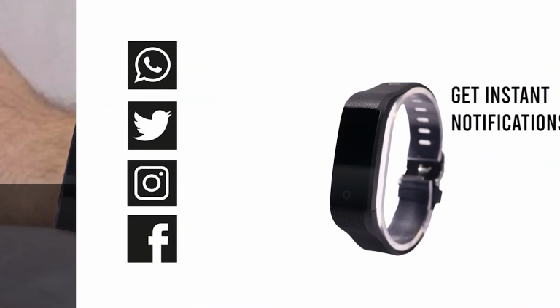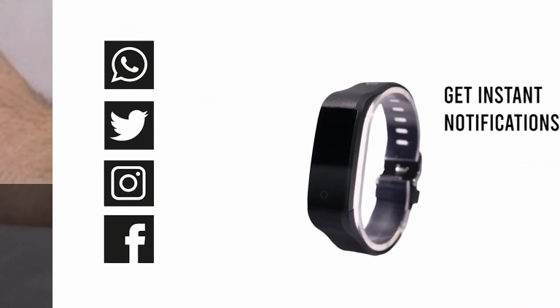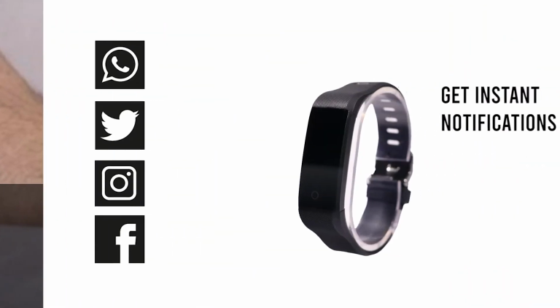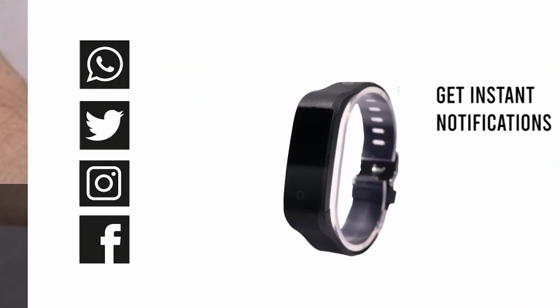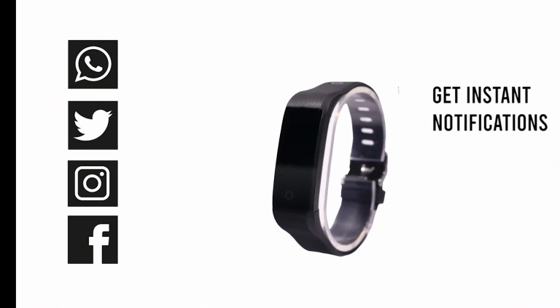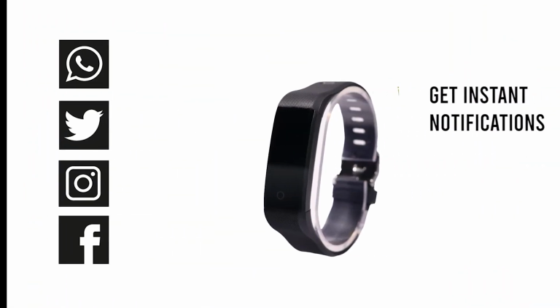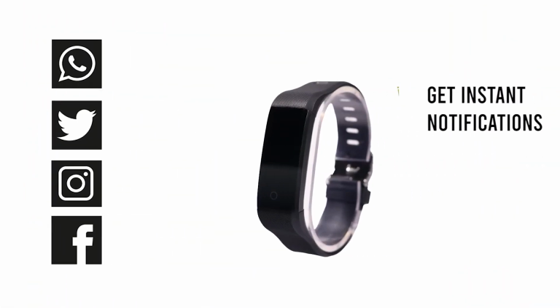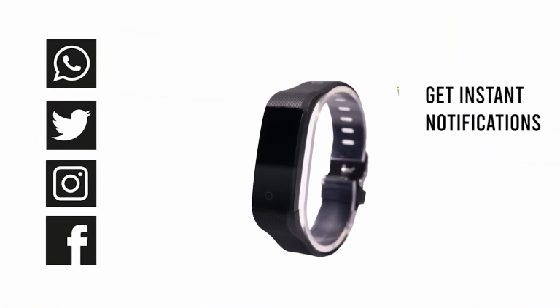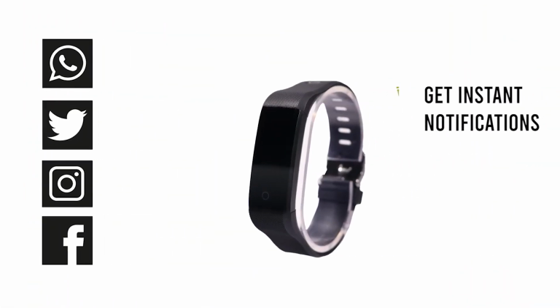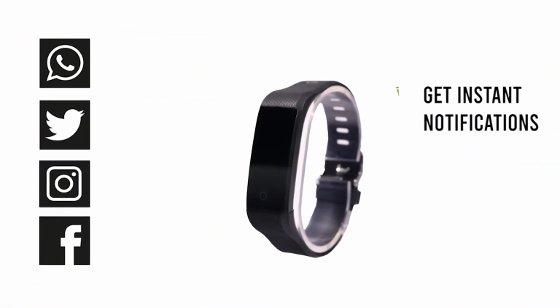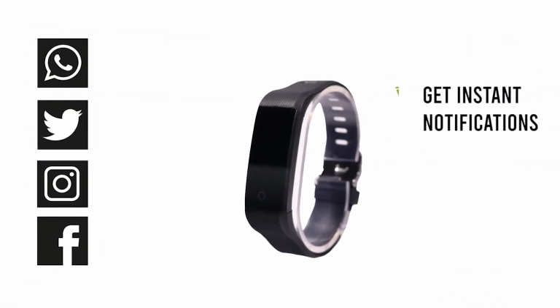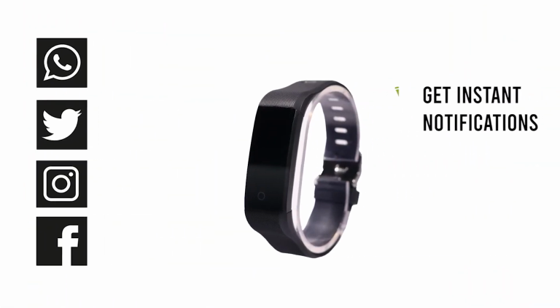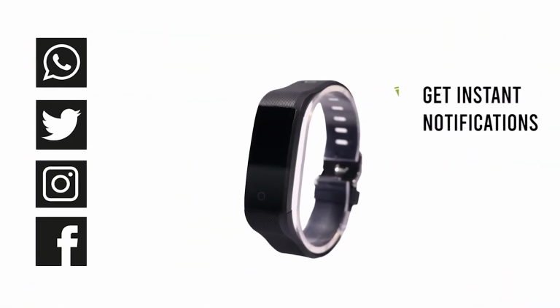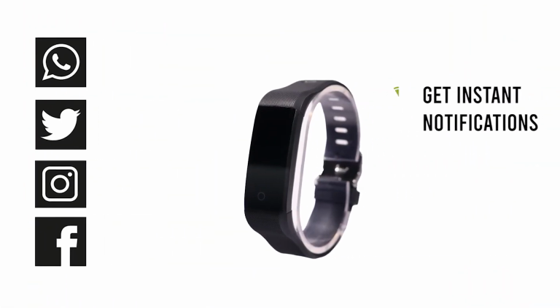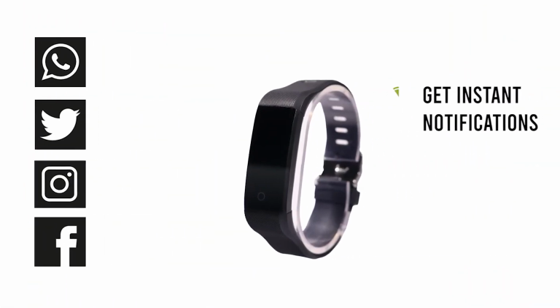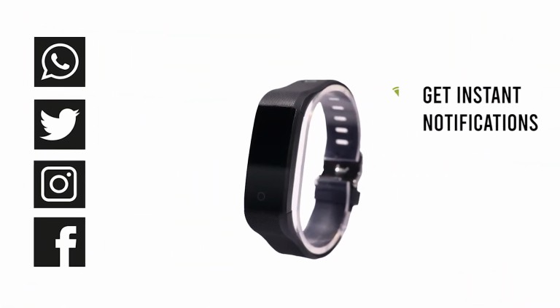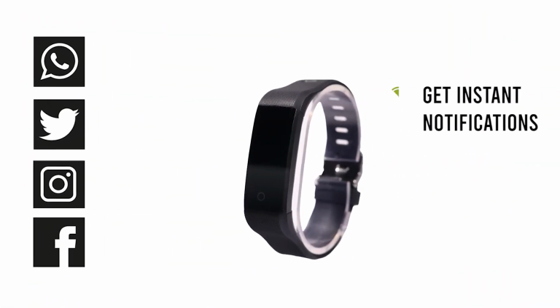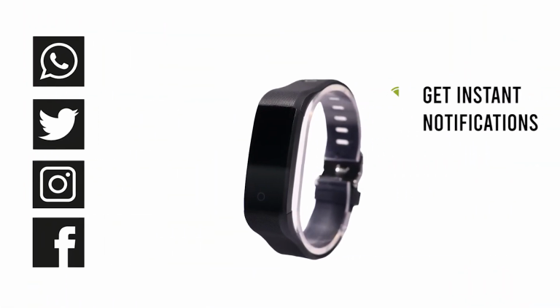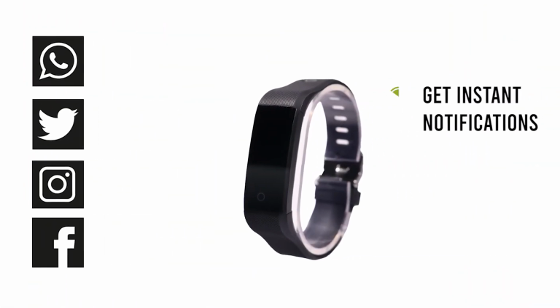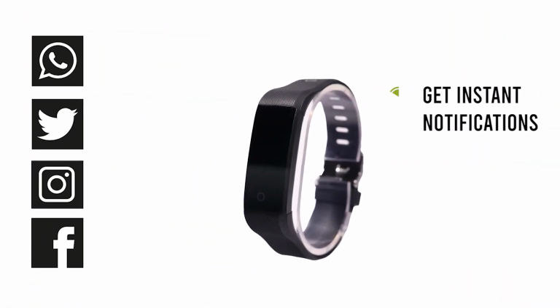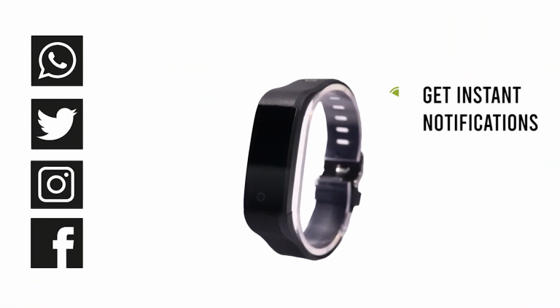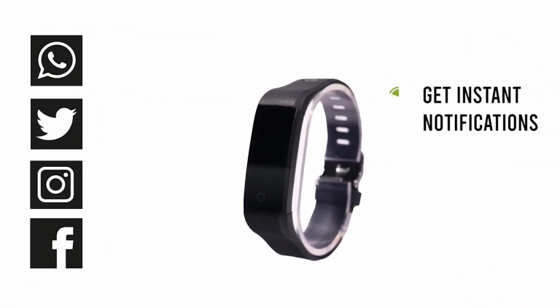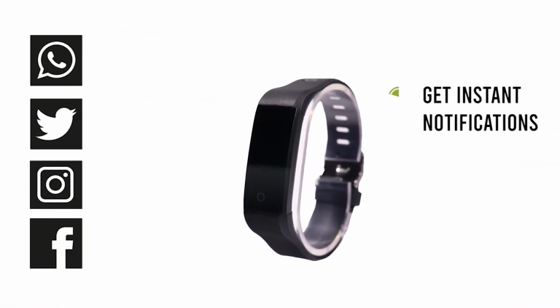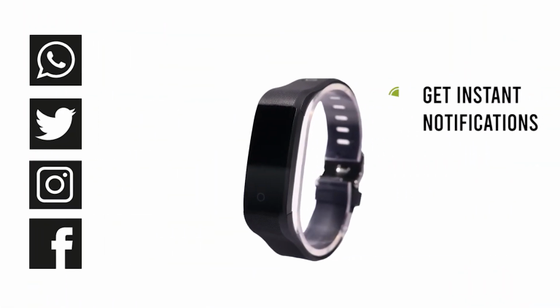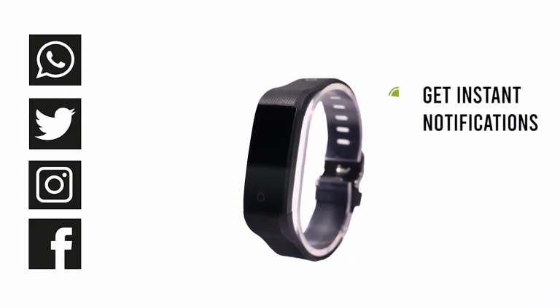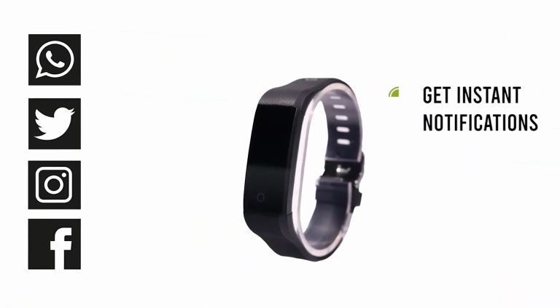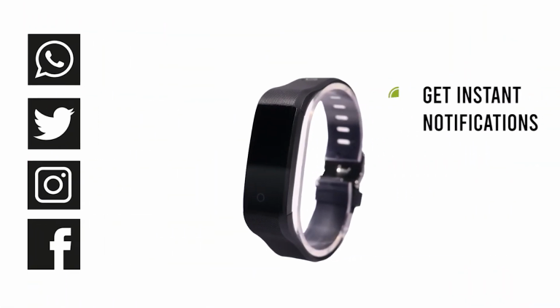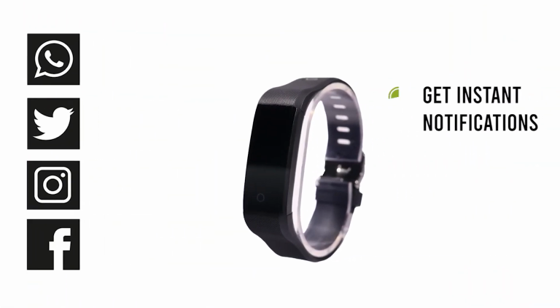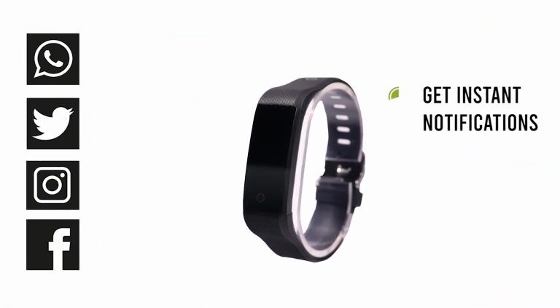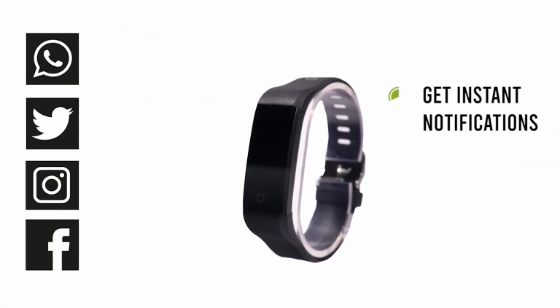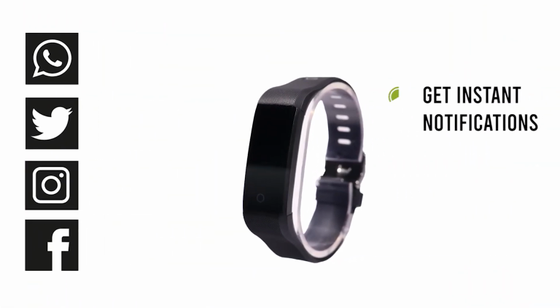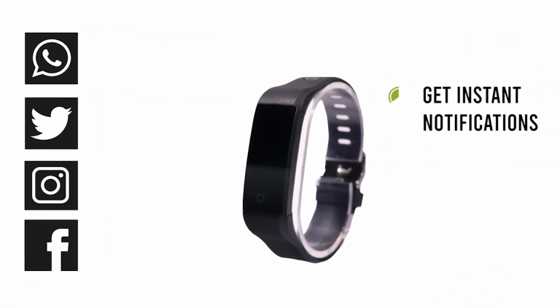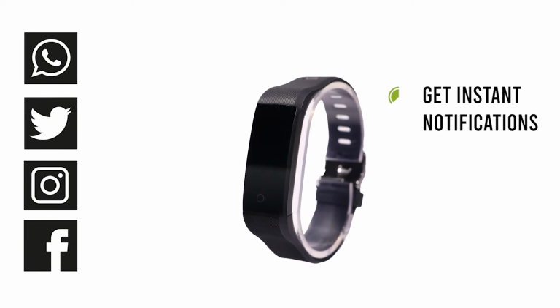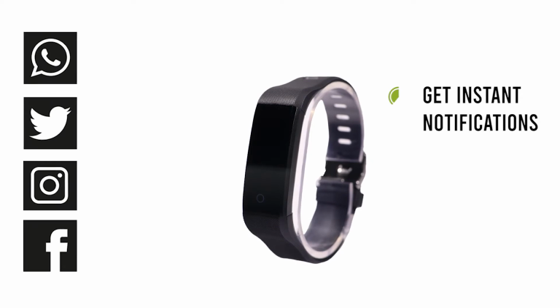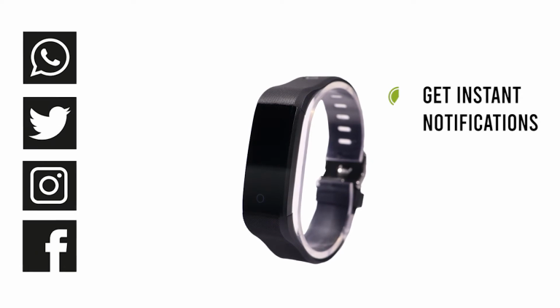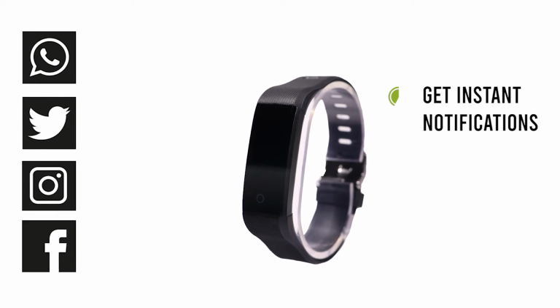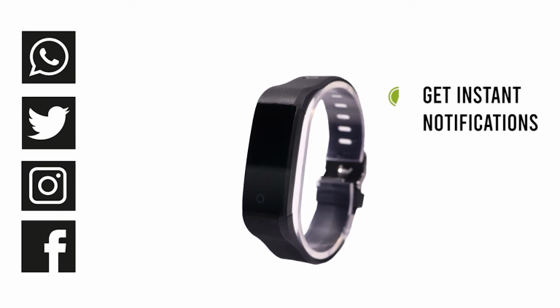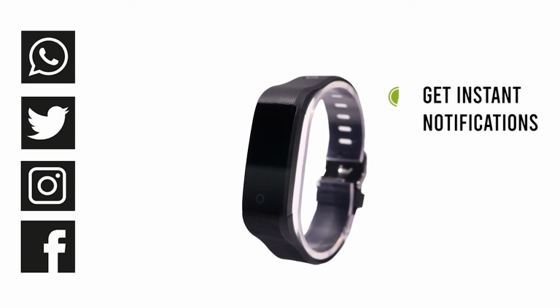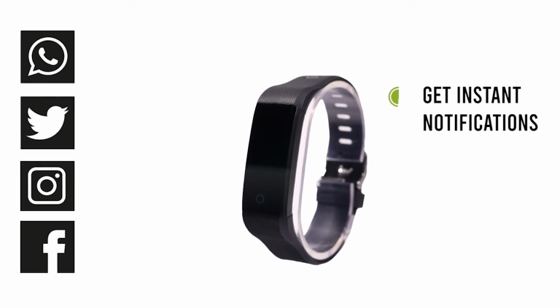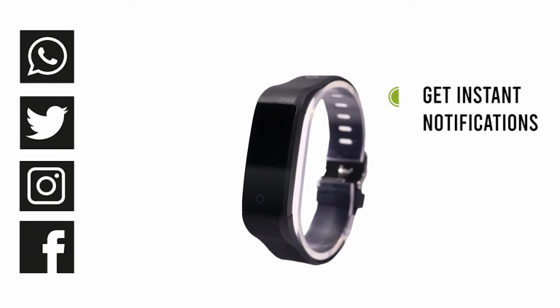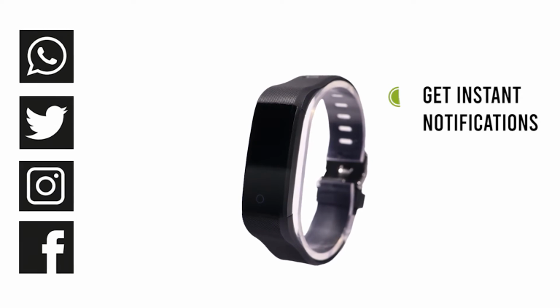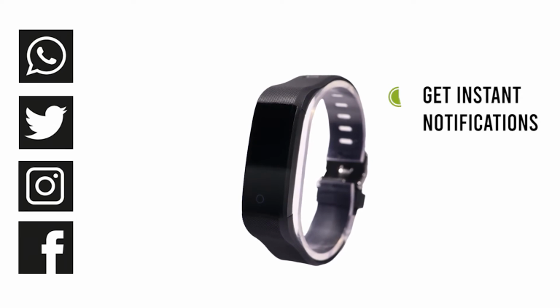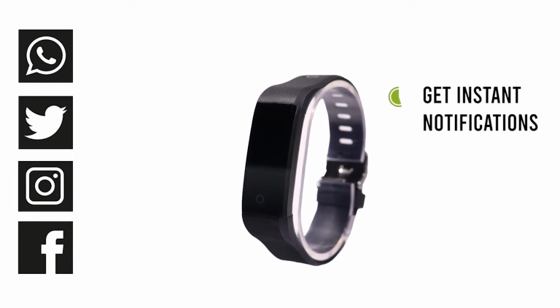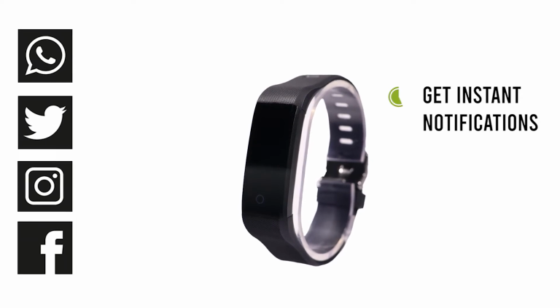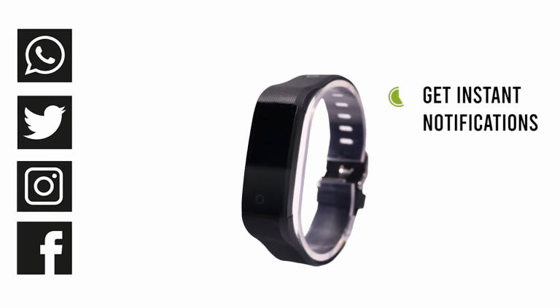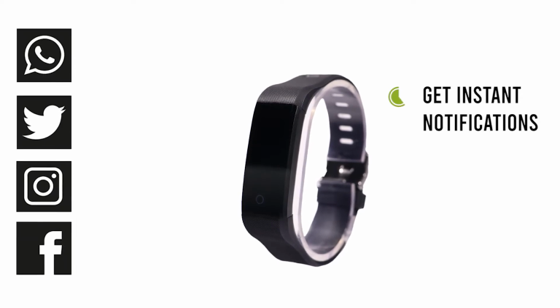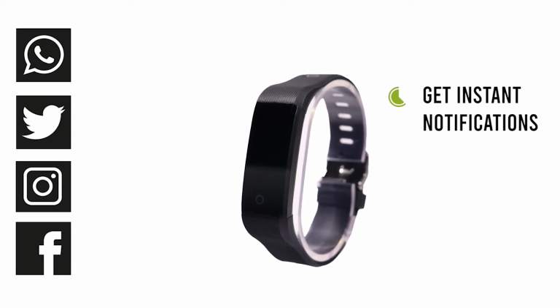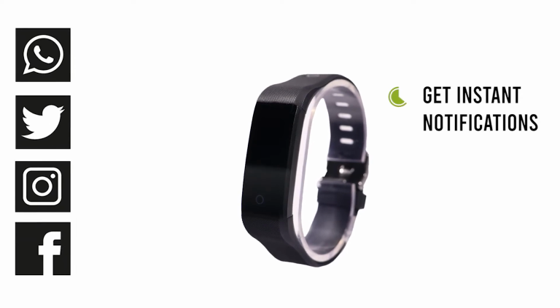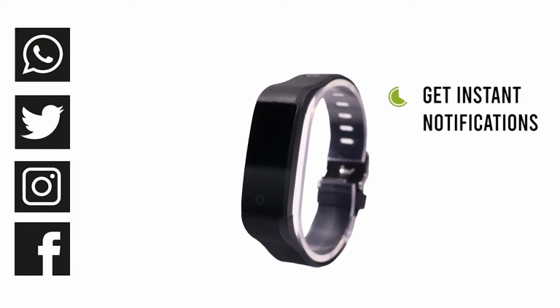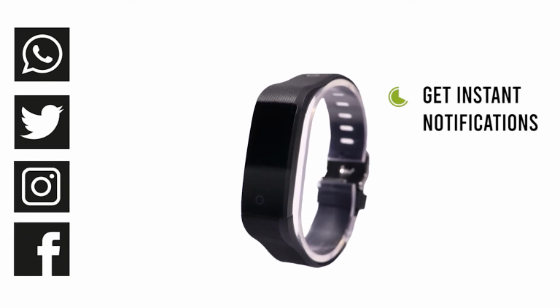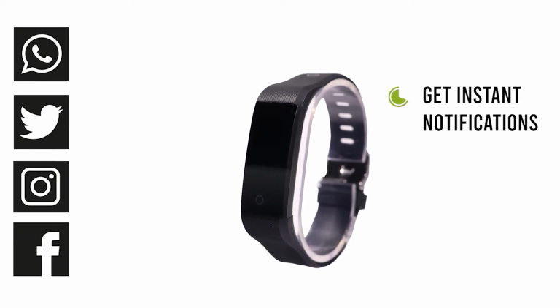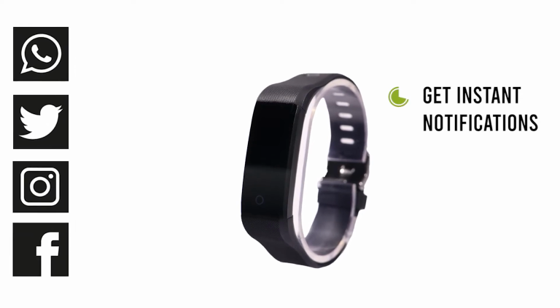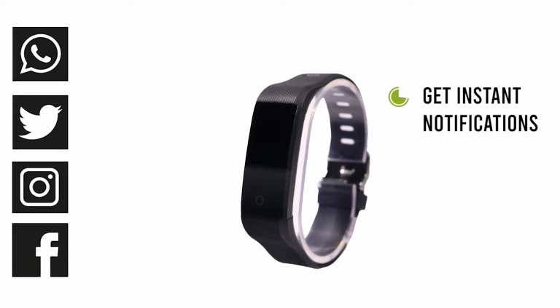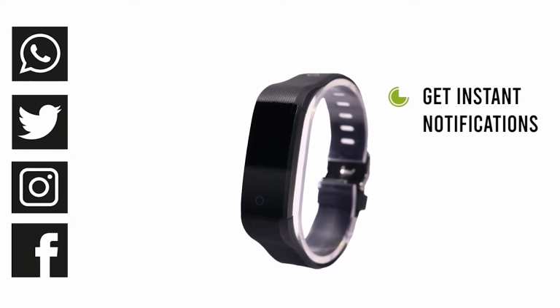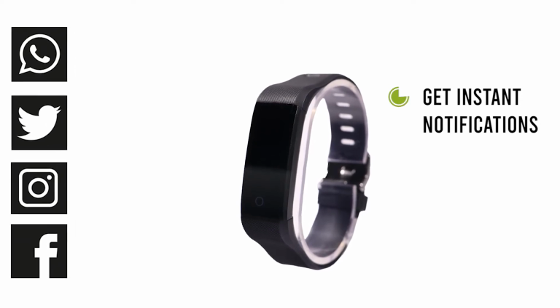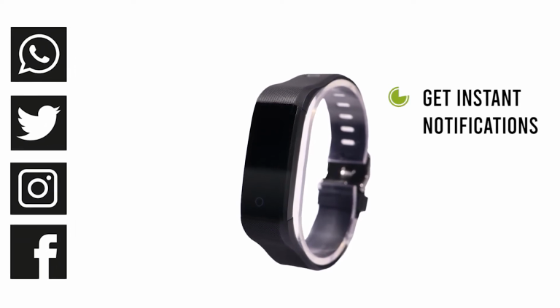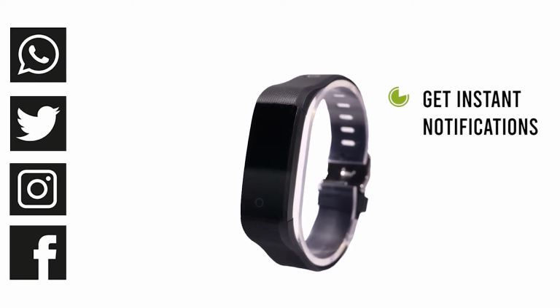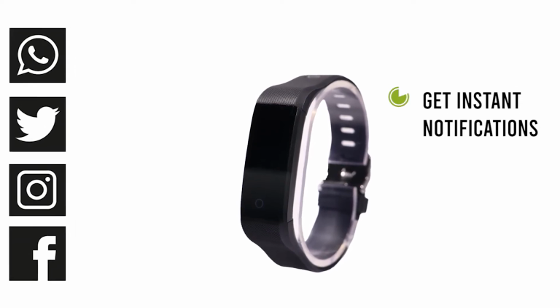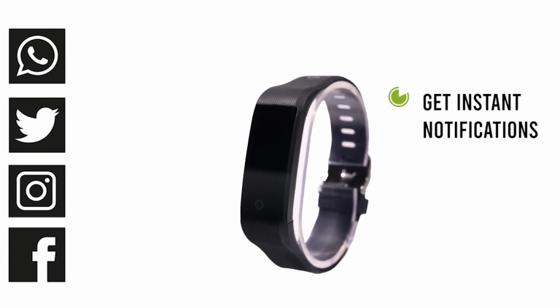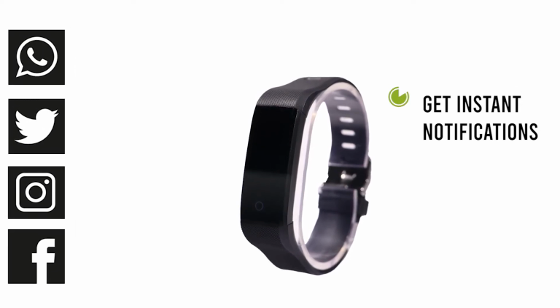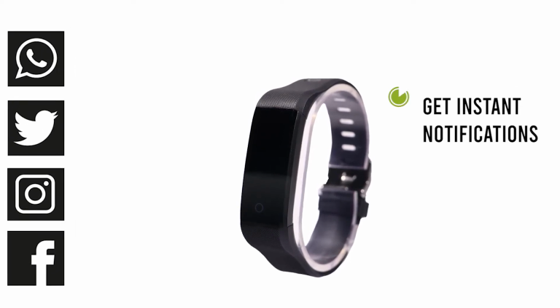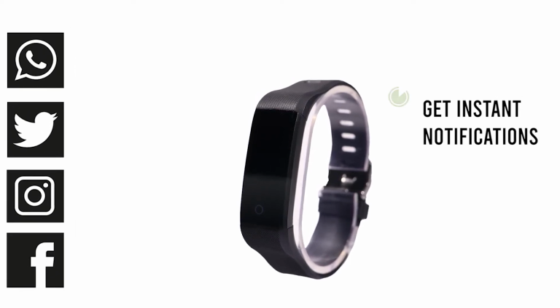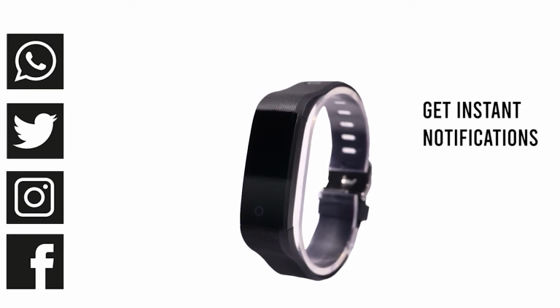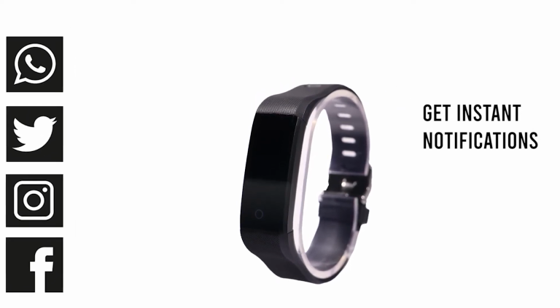Get instant notifications when you get a call or text, and get alerts from apps like WhatsApp and Twitter.